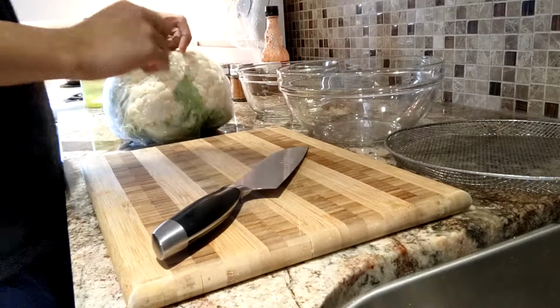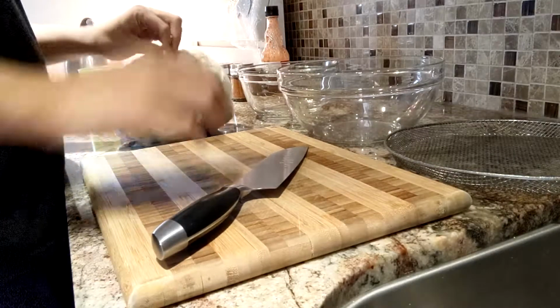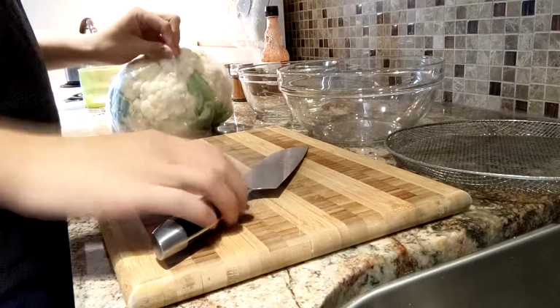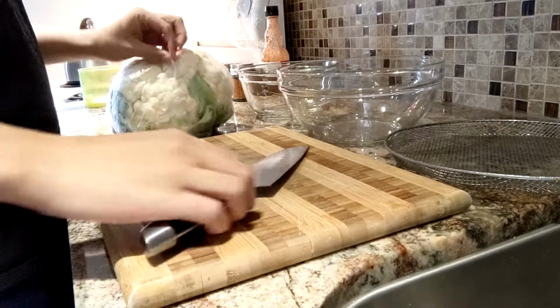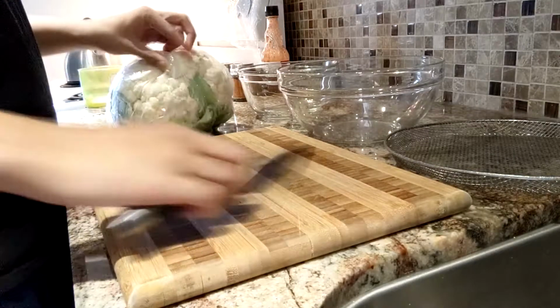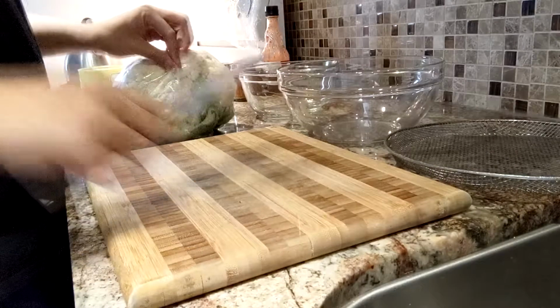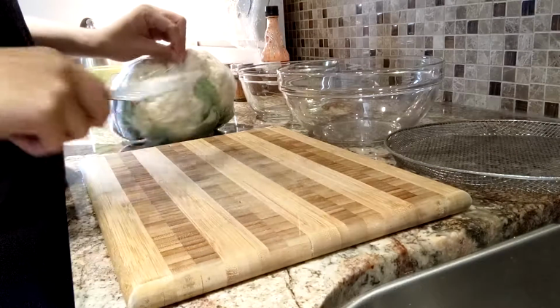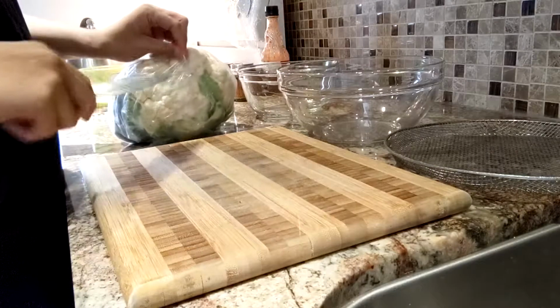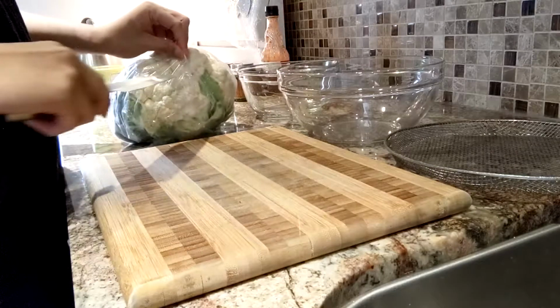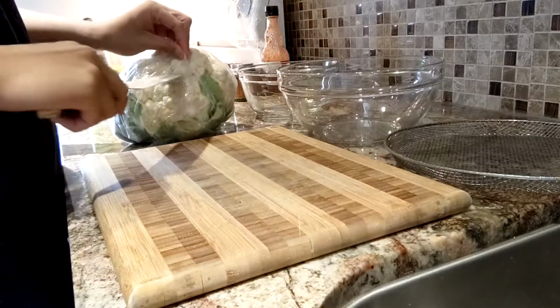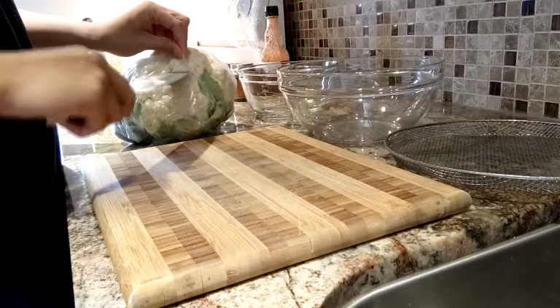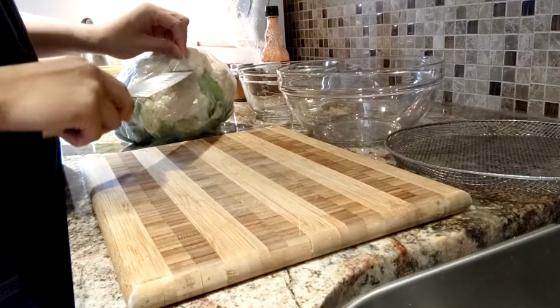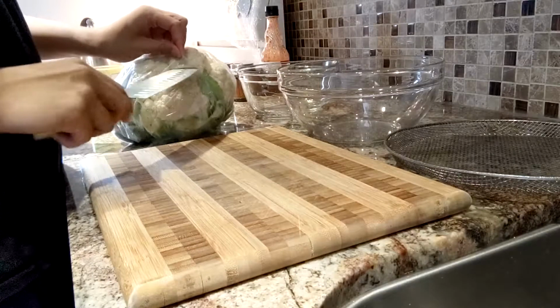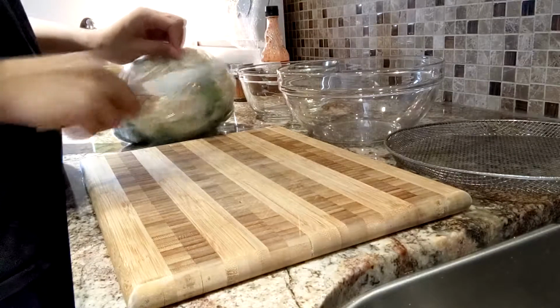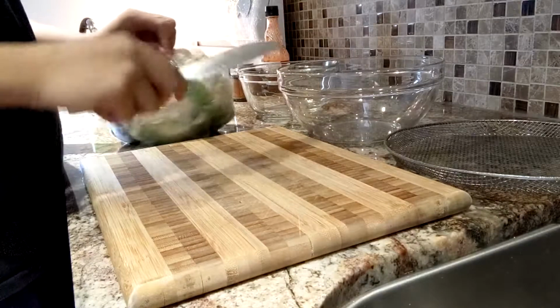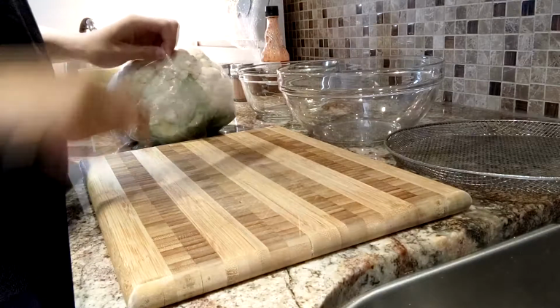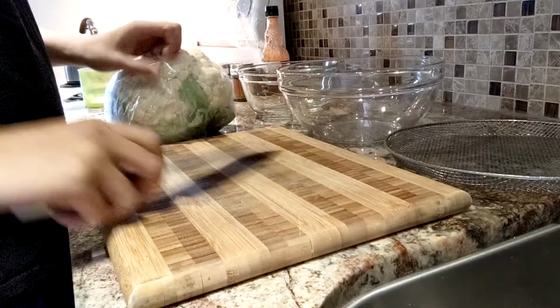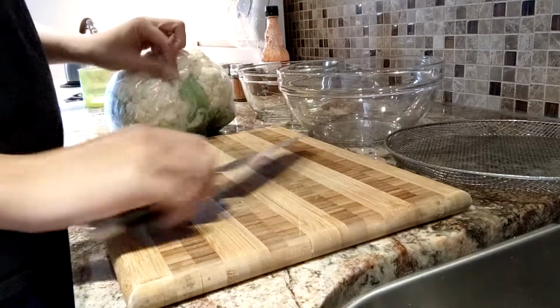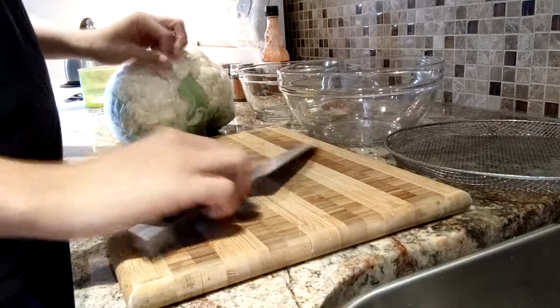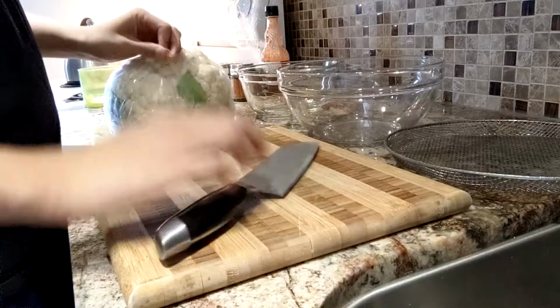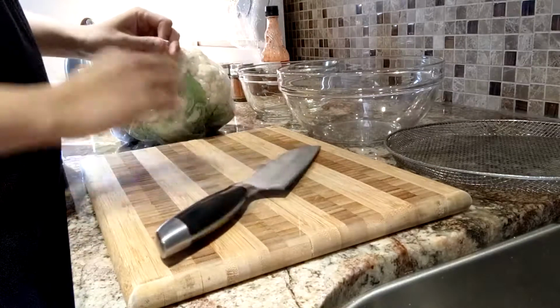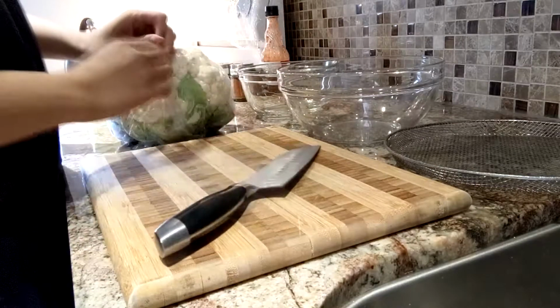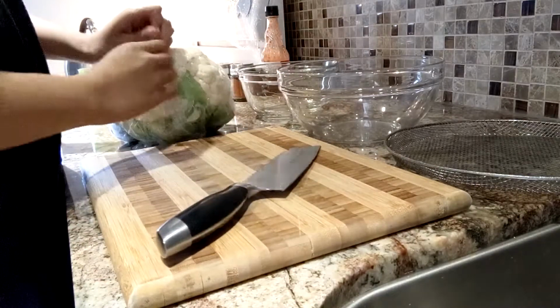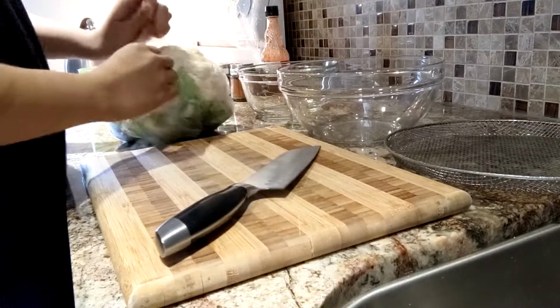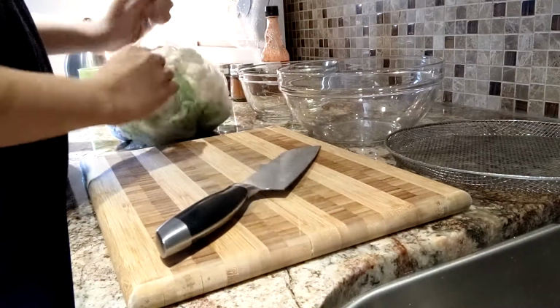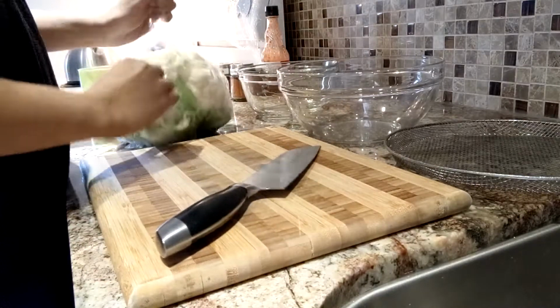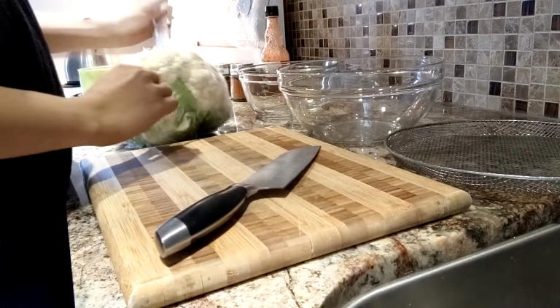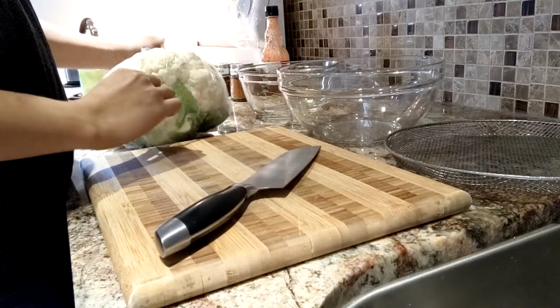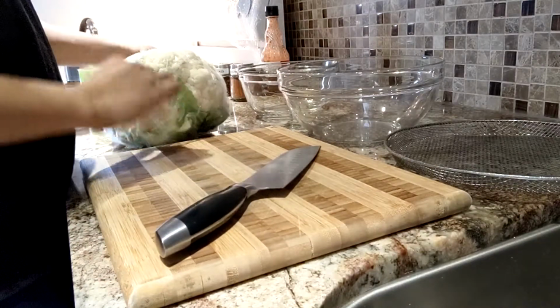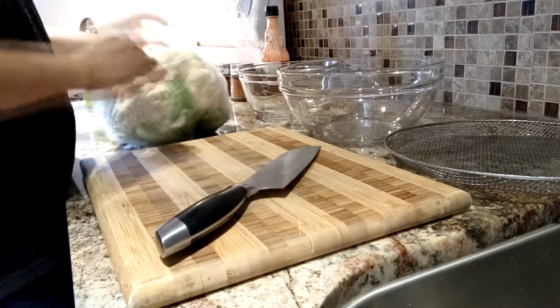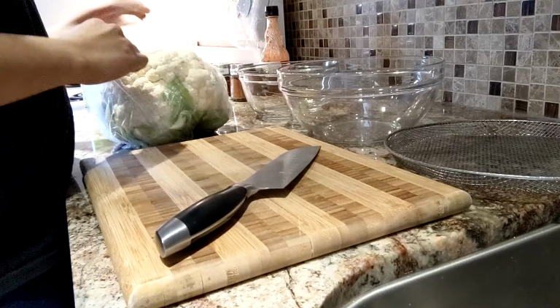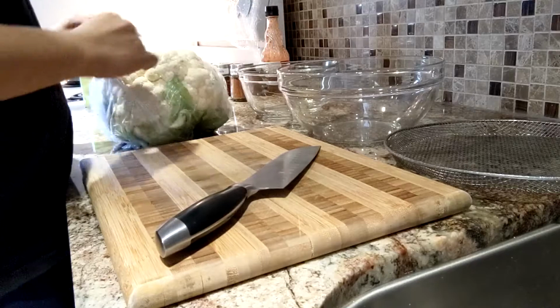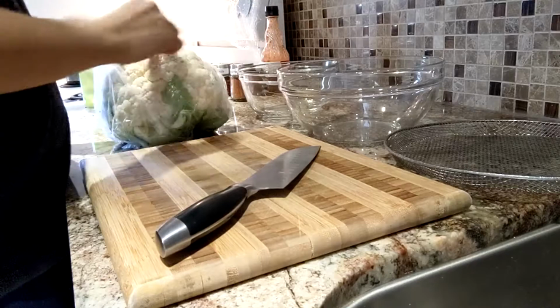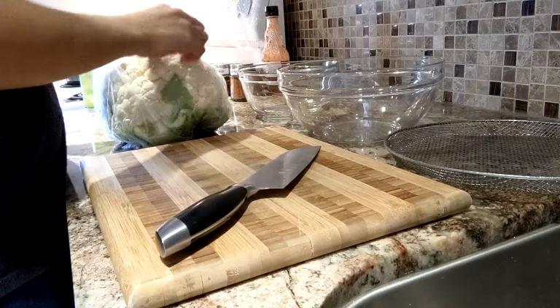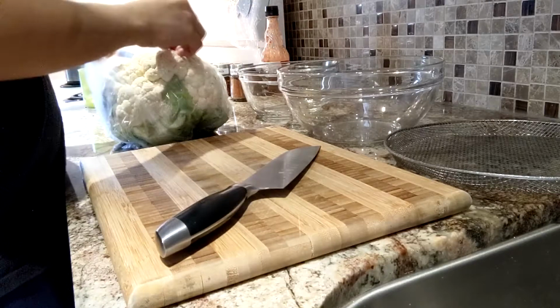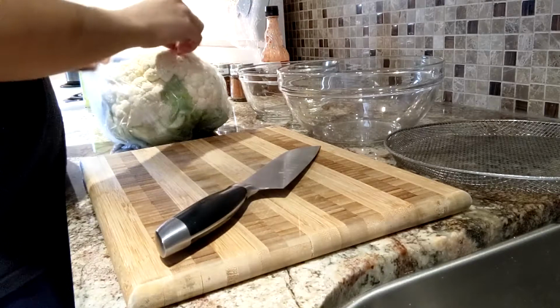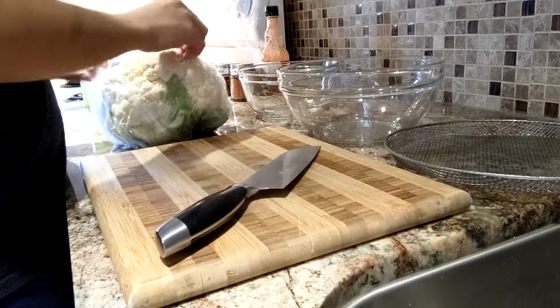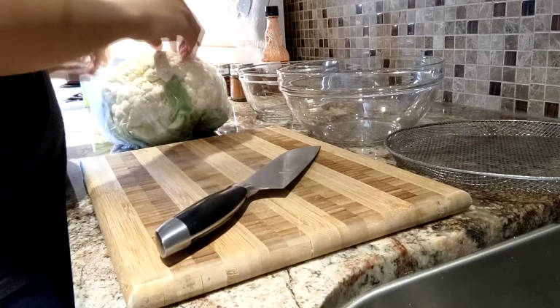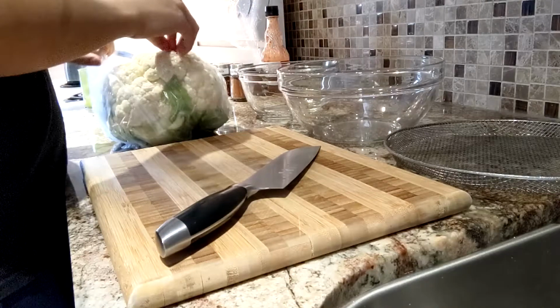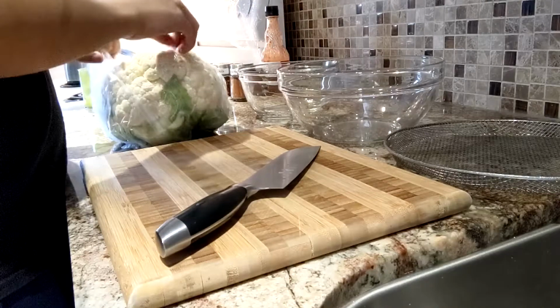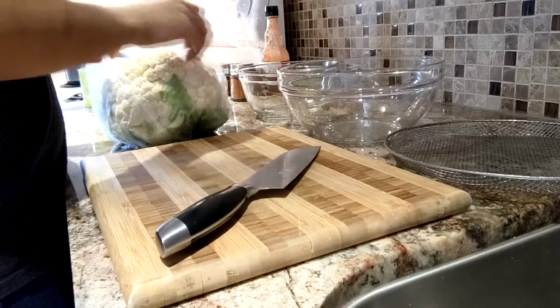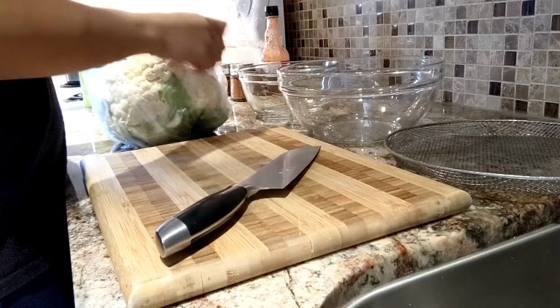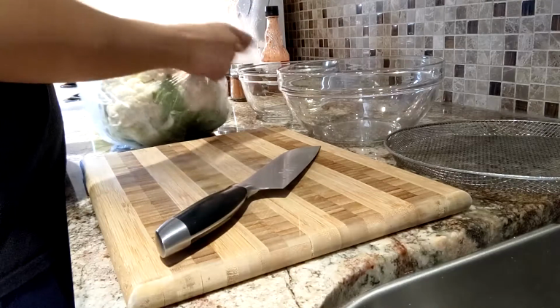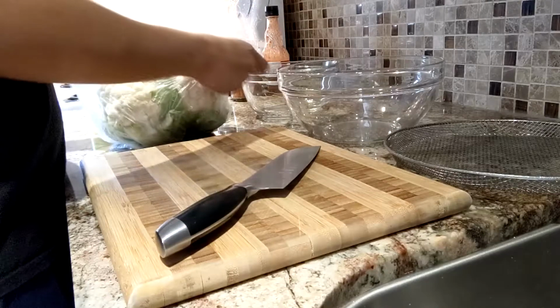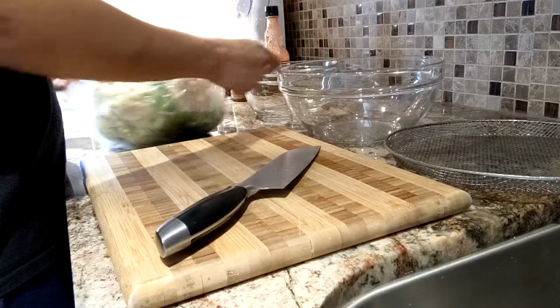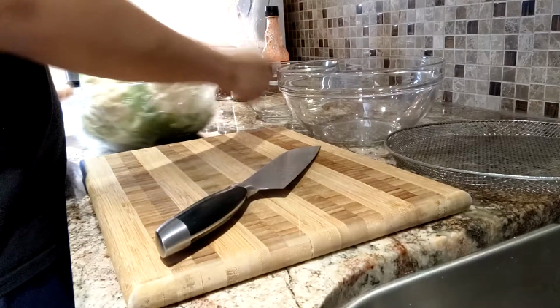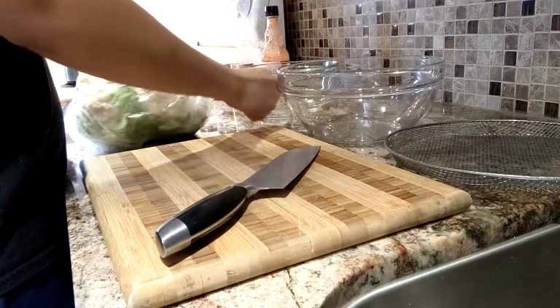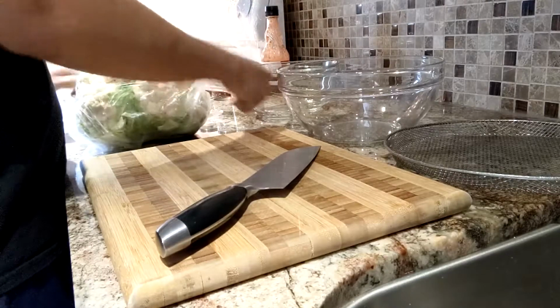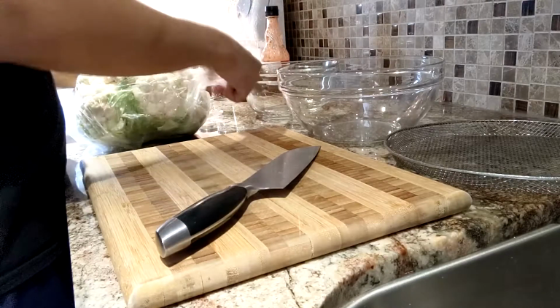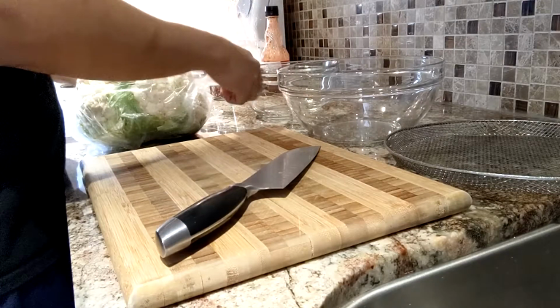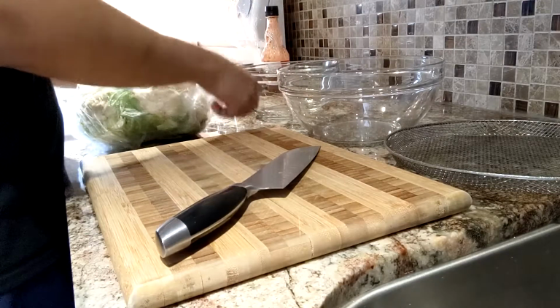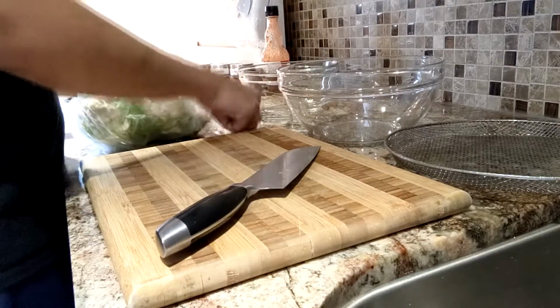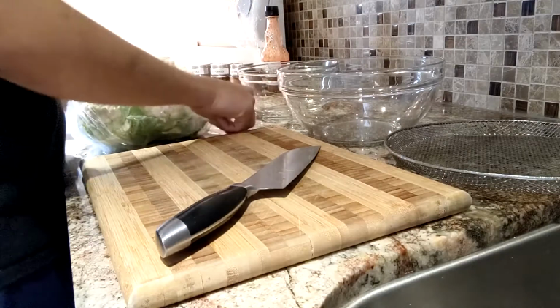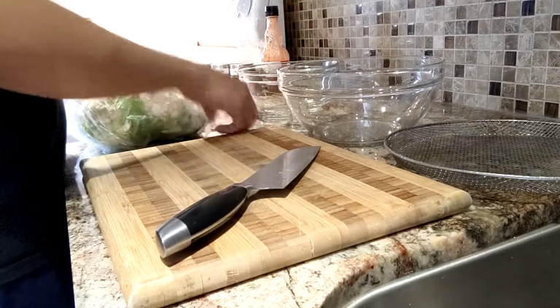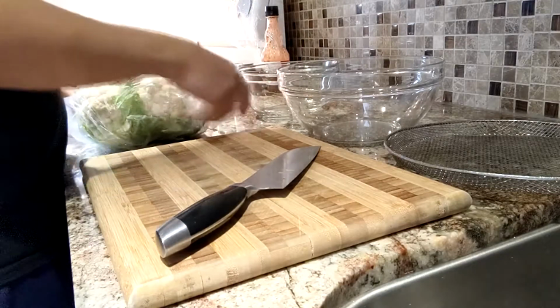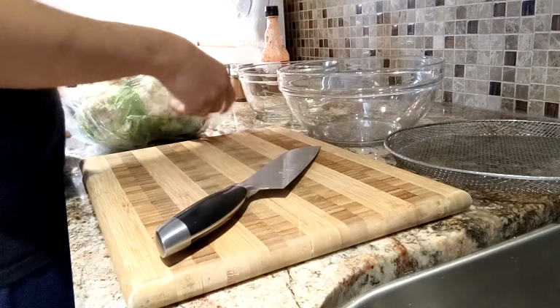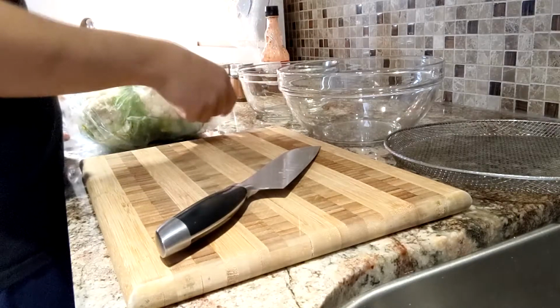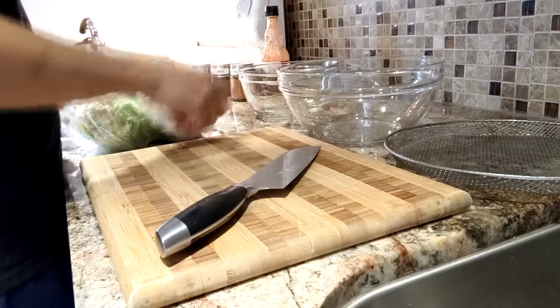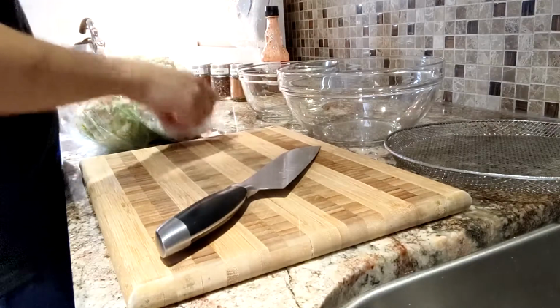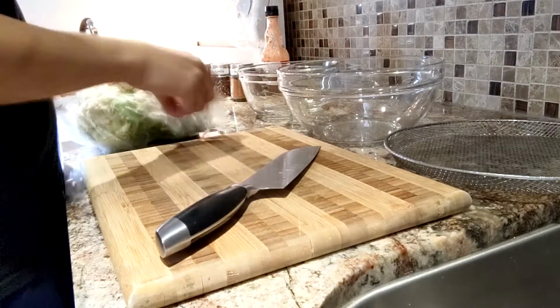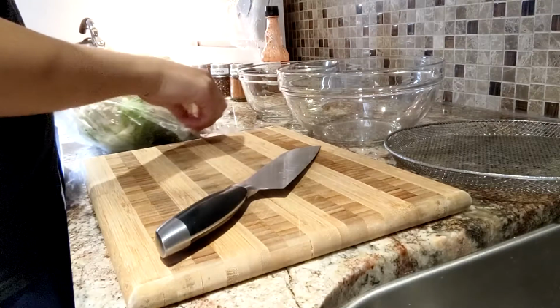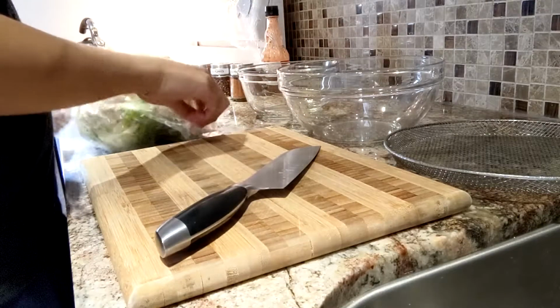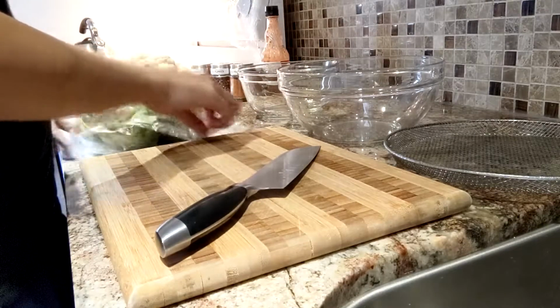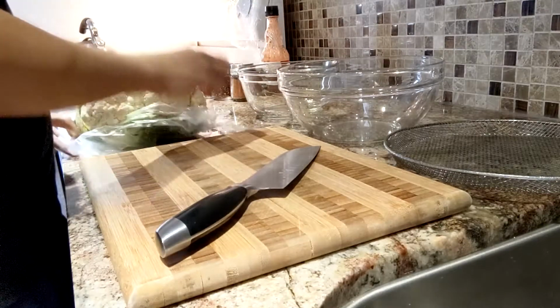Hello guys and welcome to today's video. Today we're going to be making some Buffalo cauliflower so let's get to it.